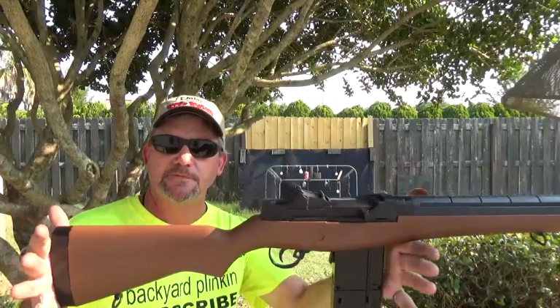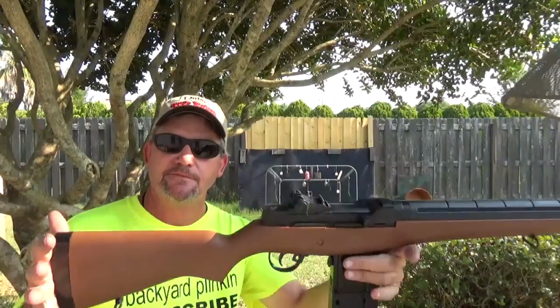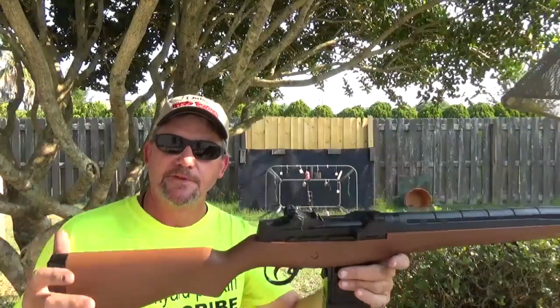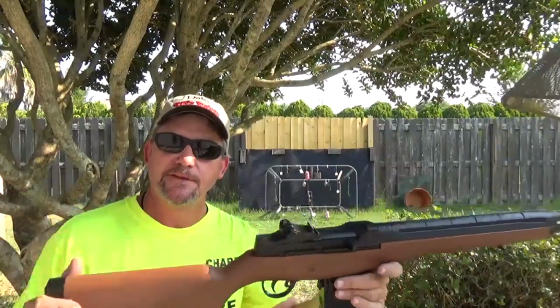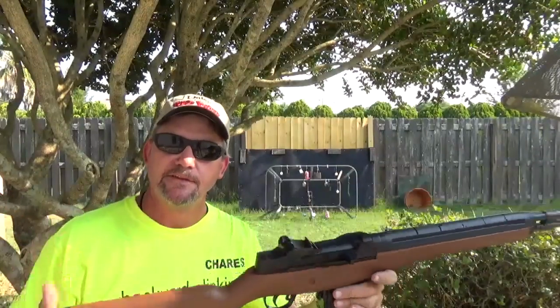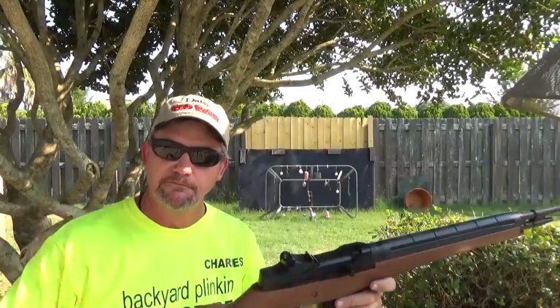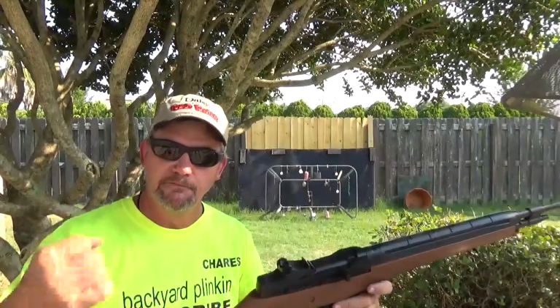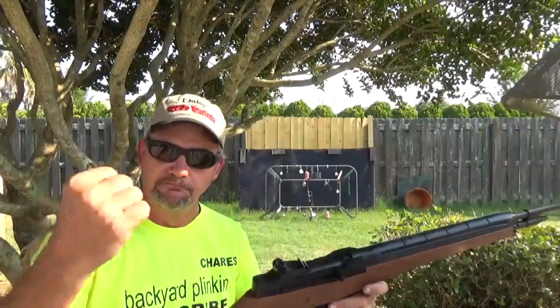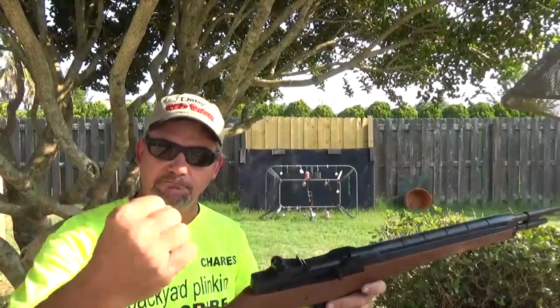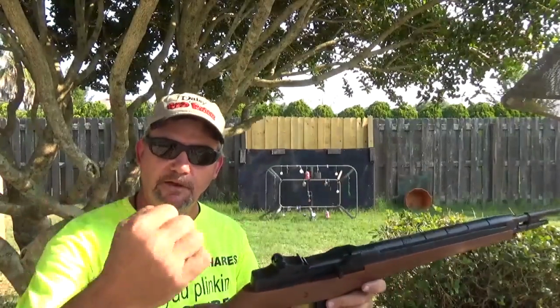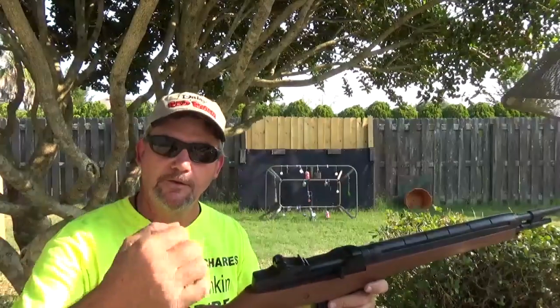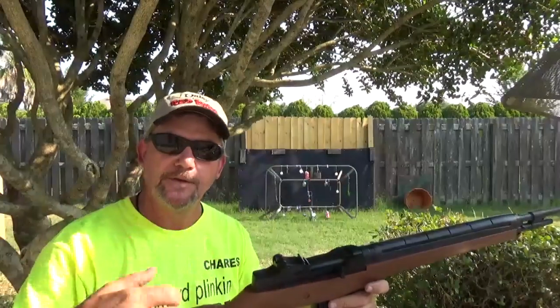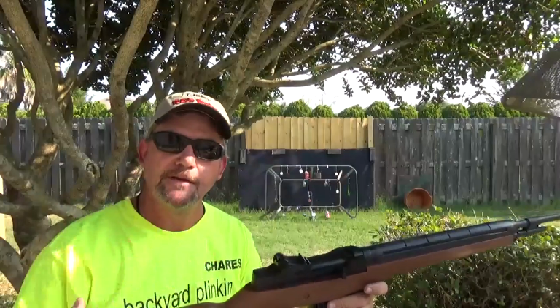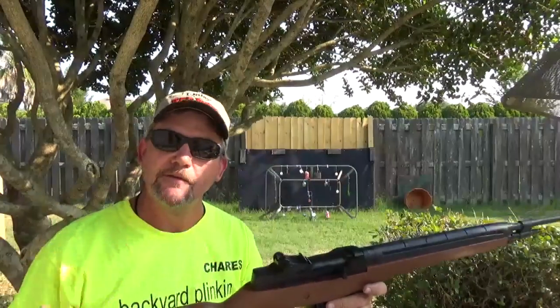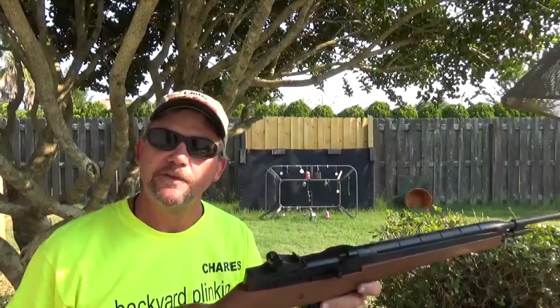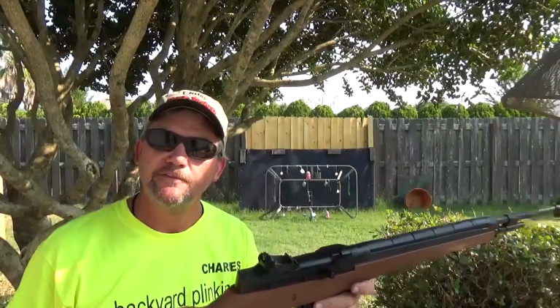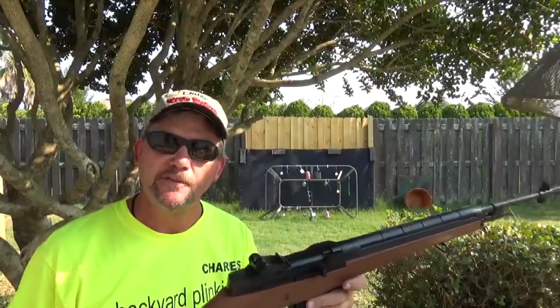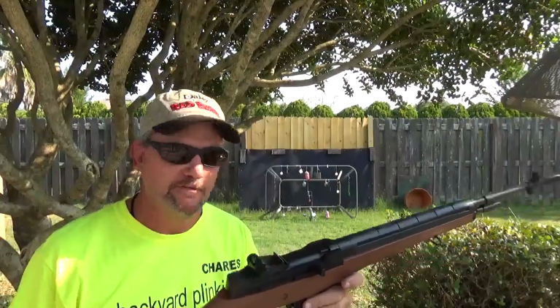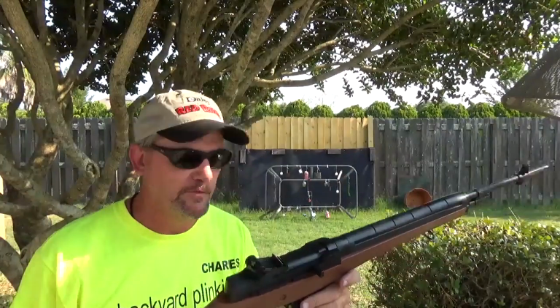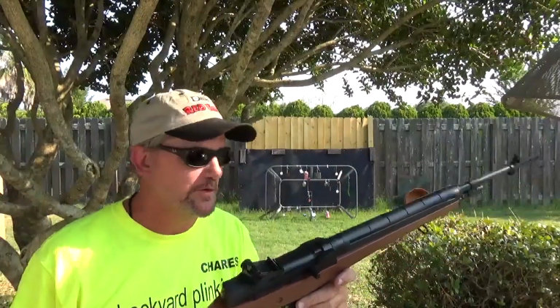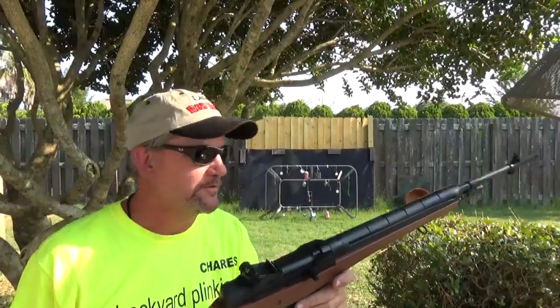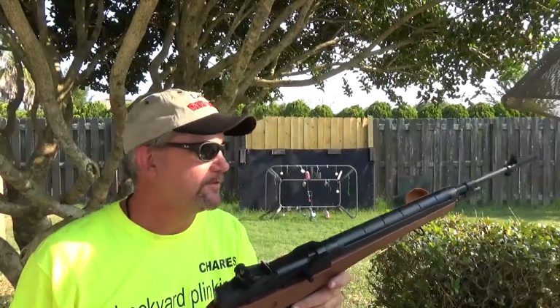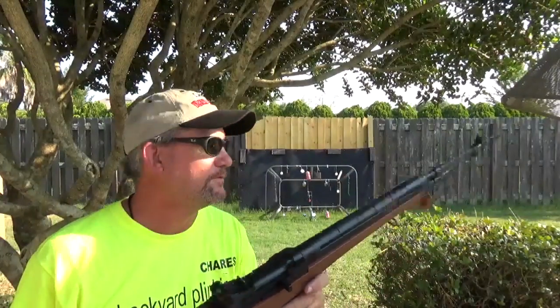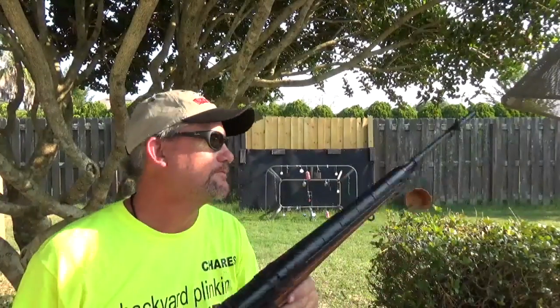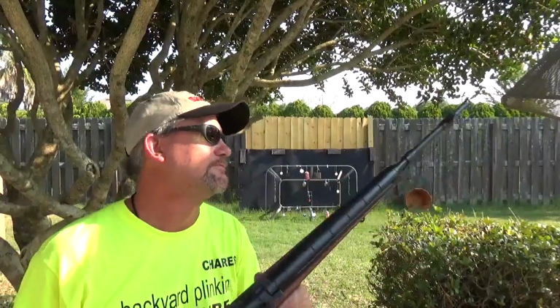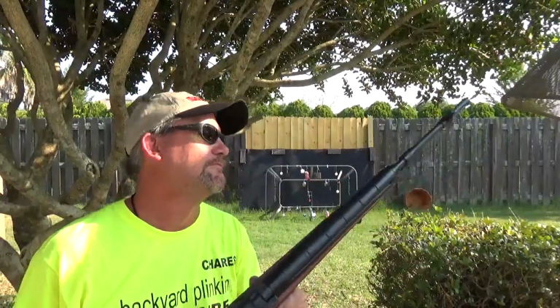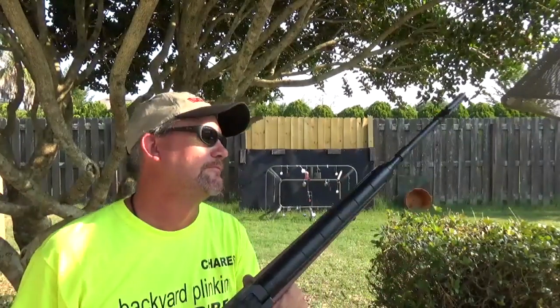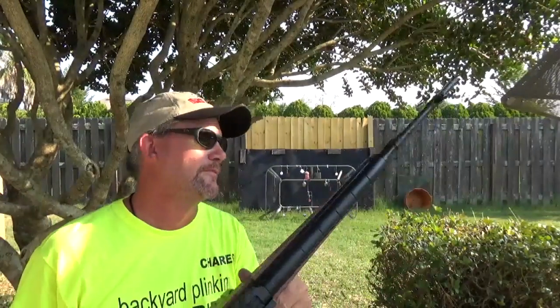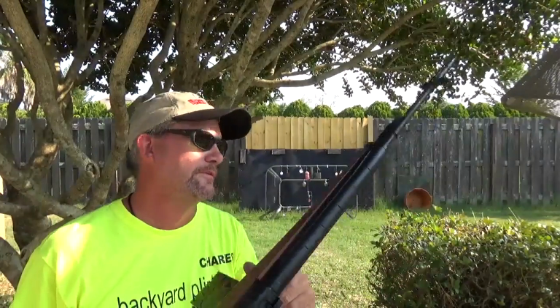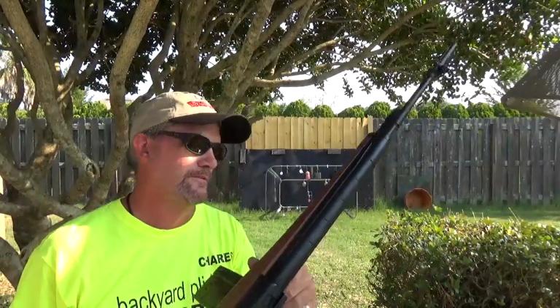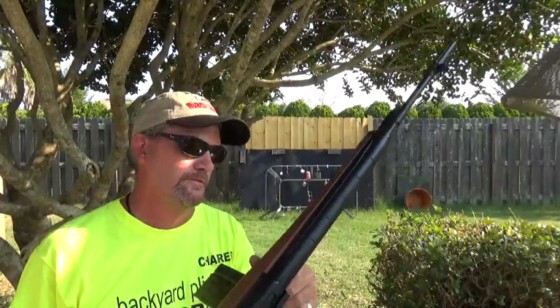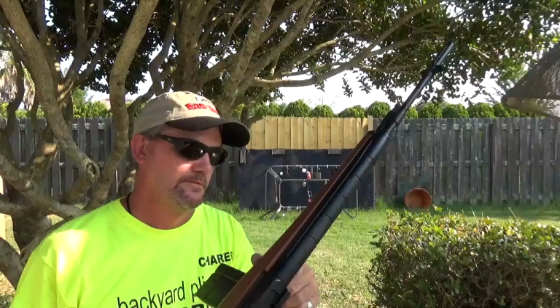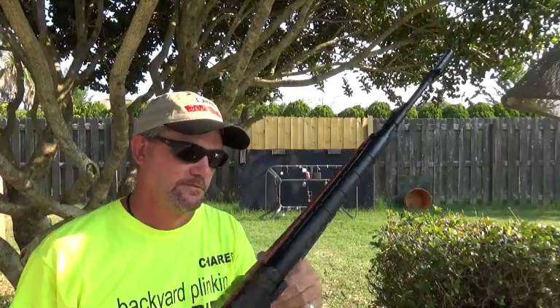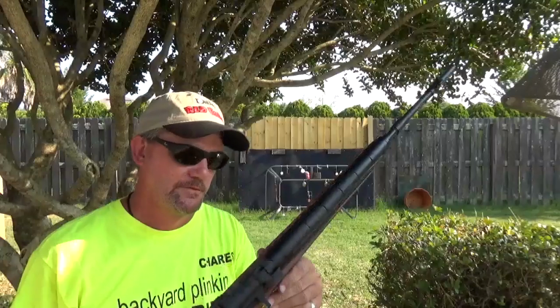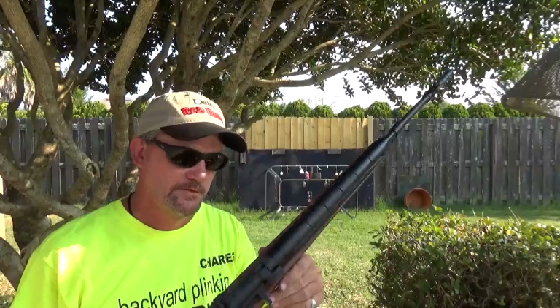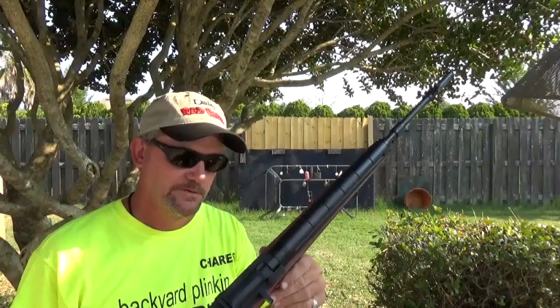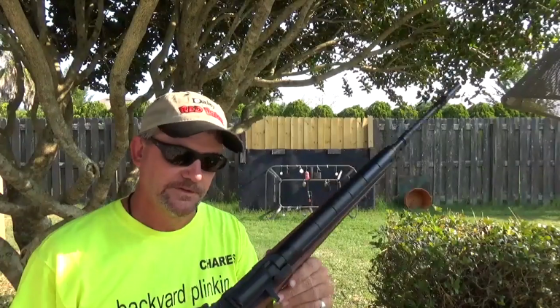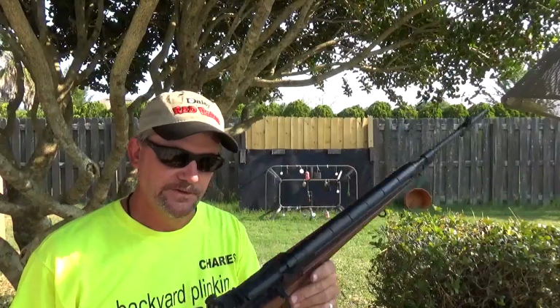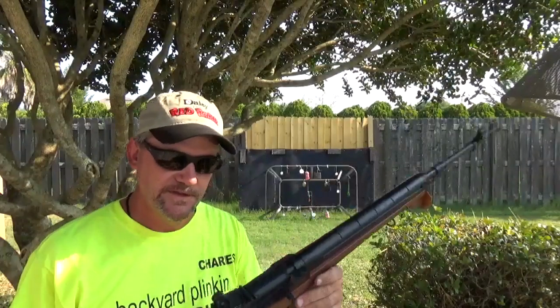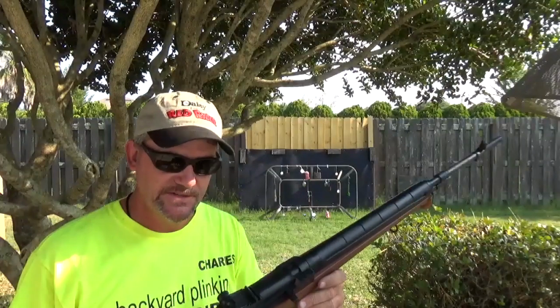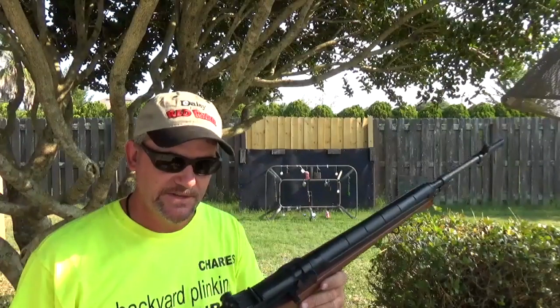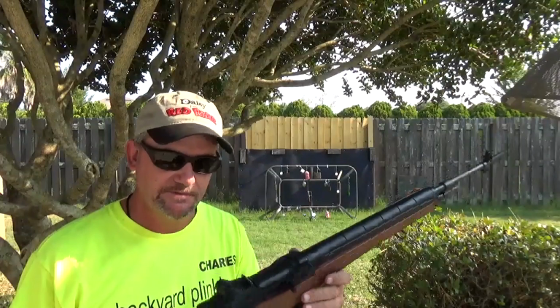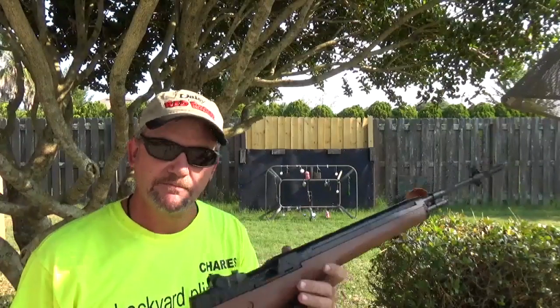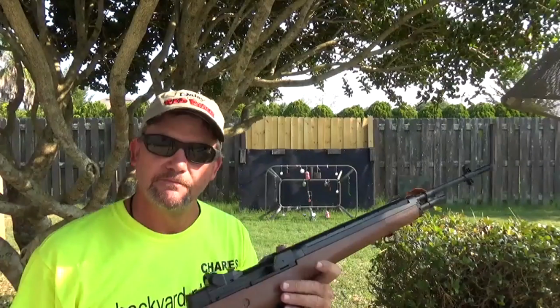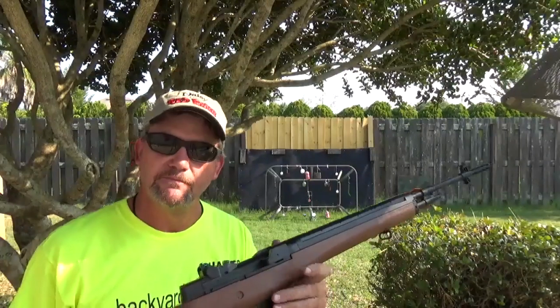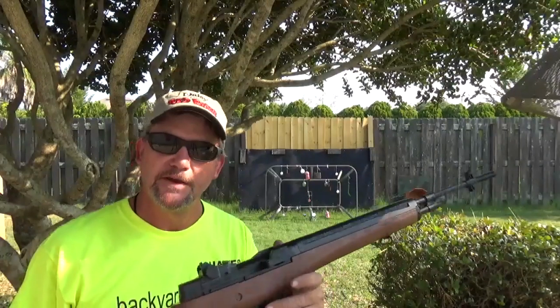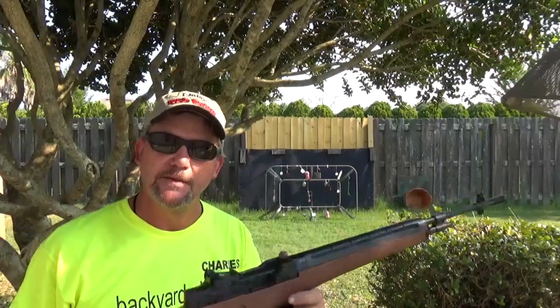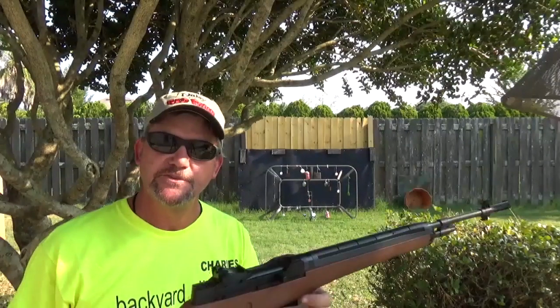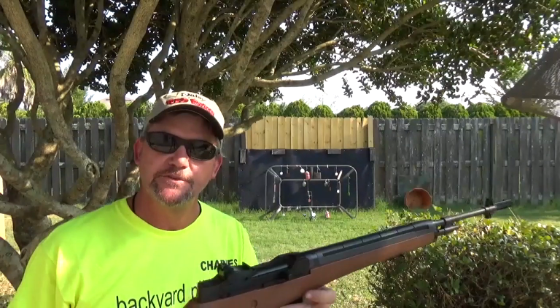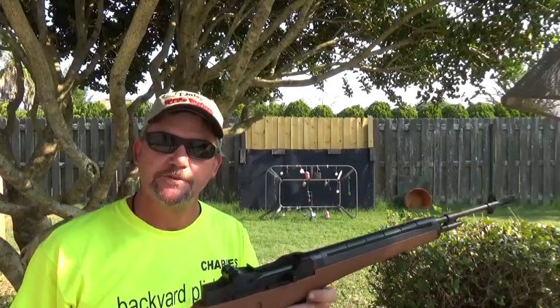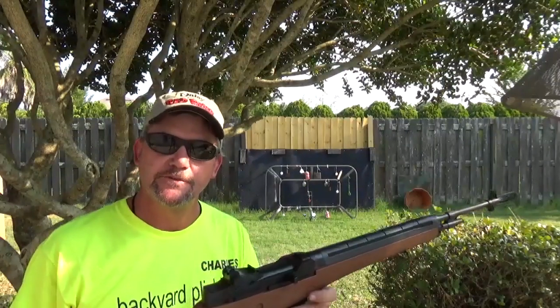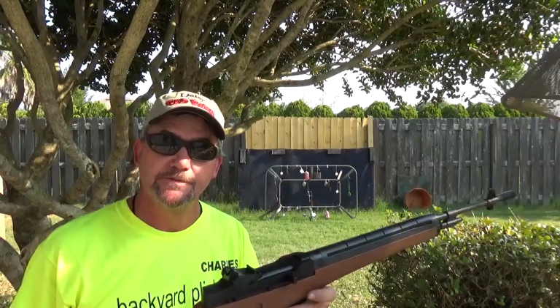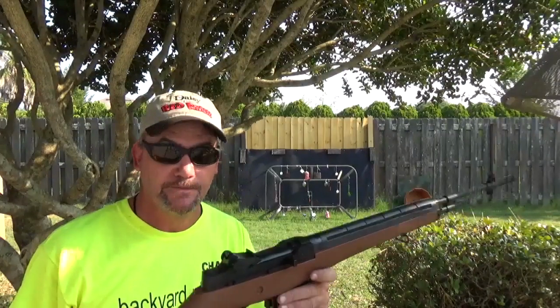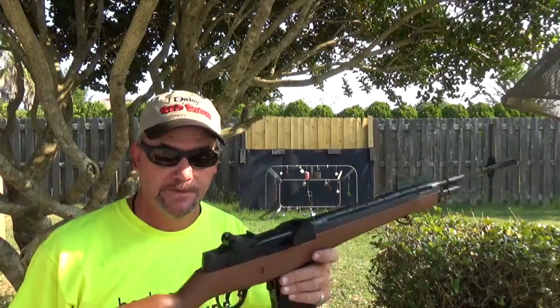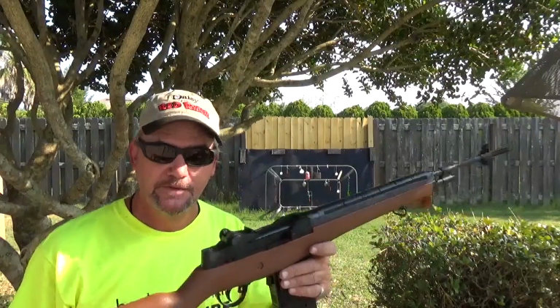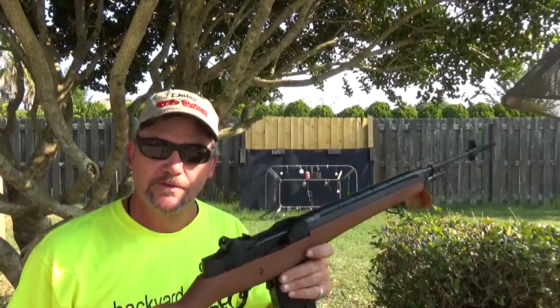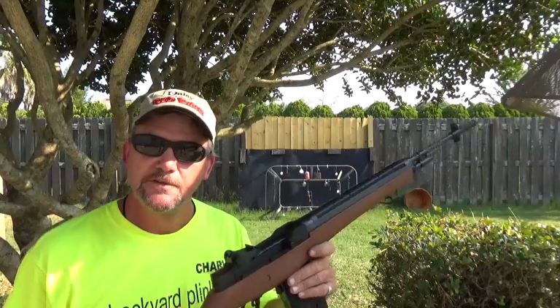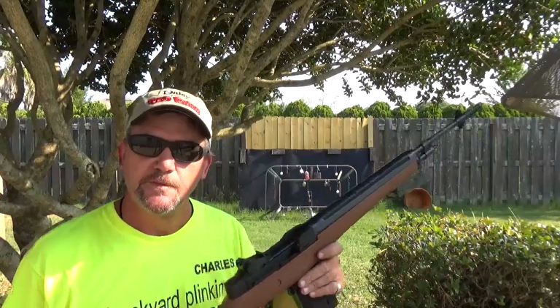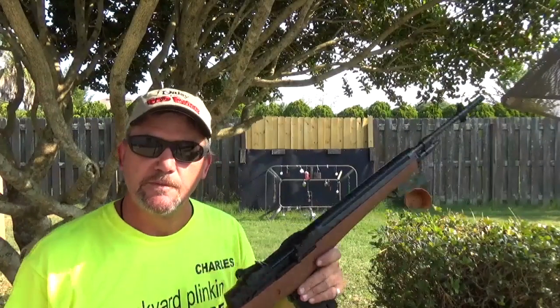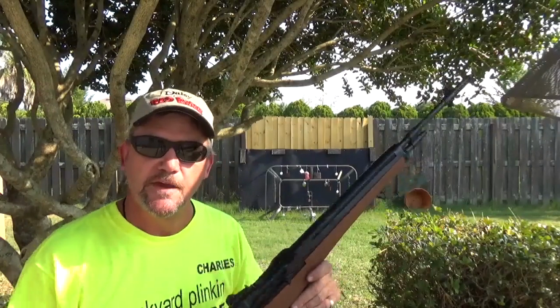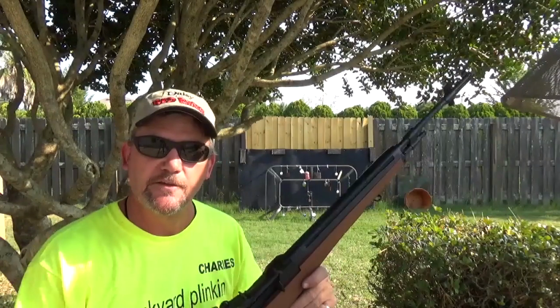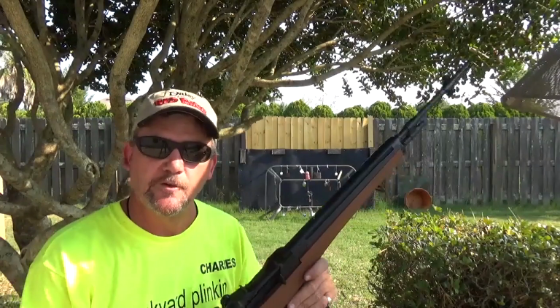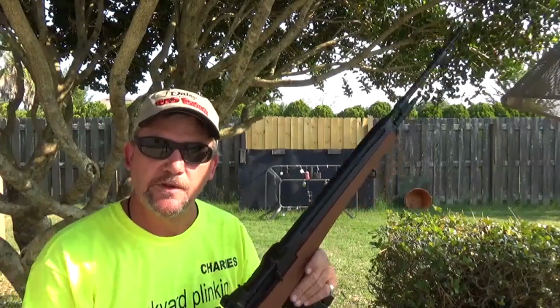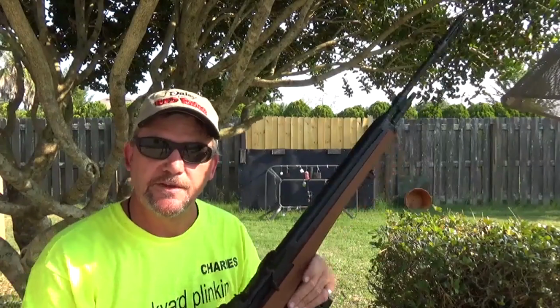Got that okie dokie seal of approval. Until next time, my name is Charles — good backyard blanking.